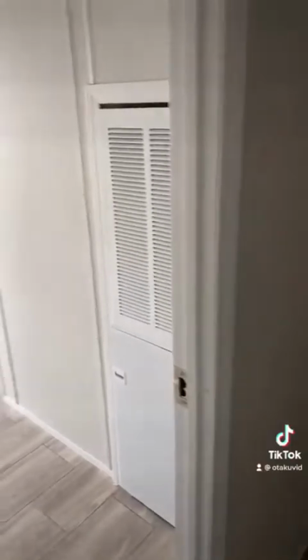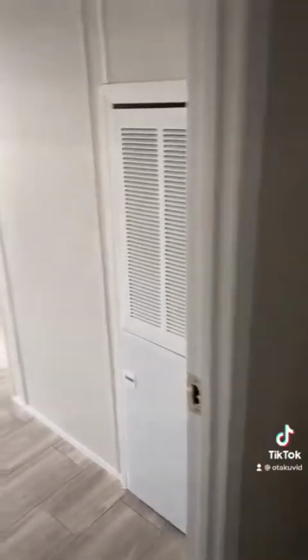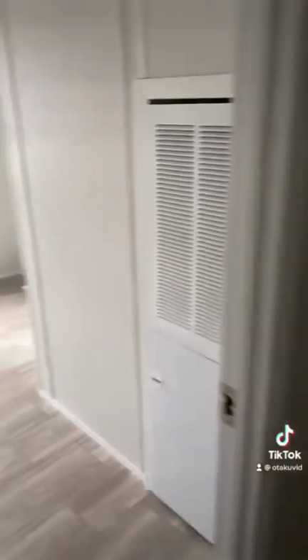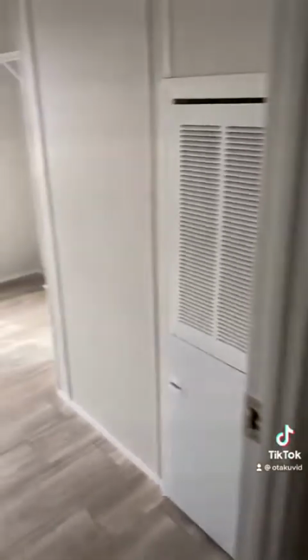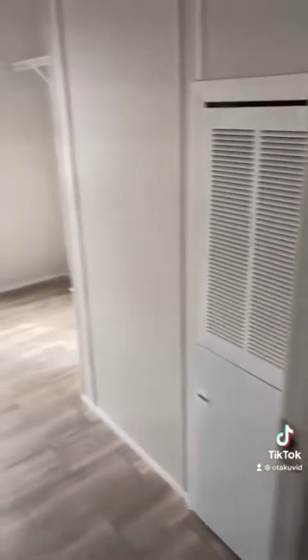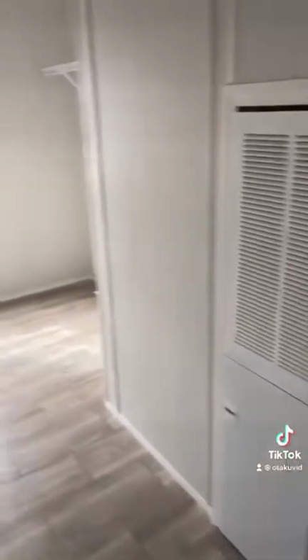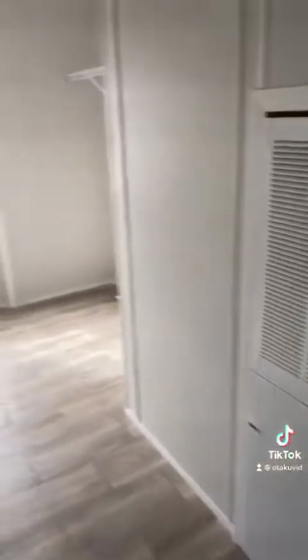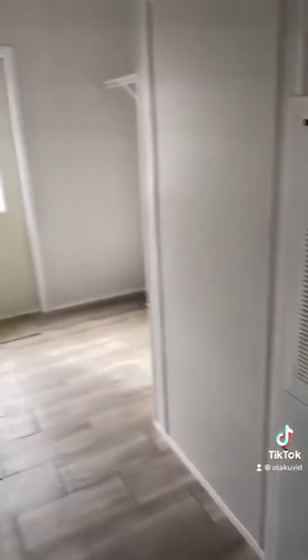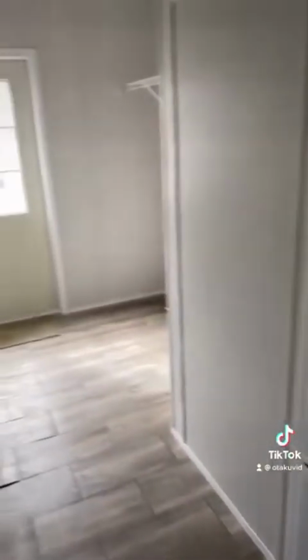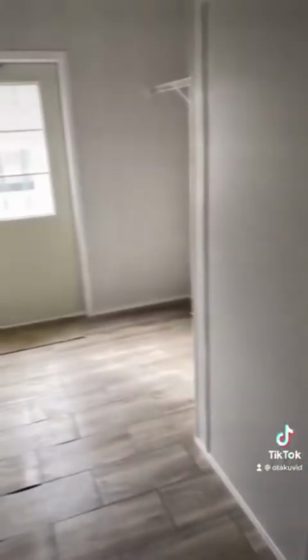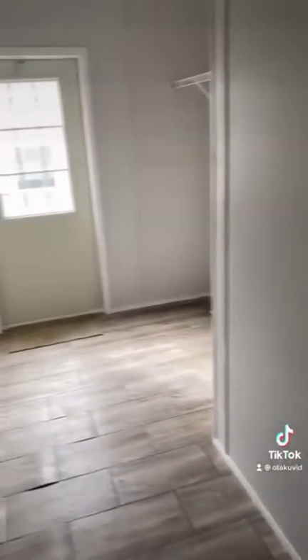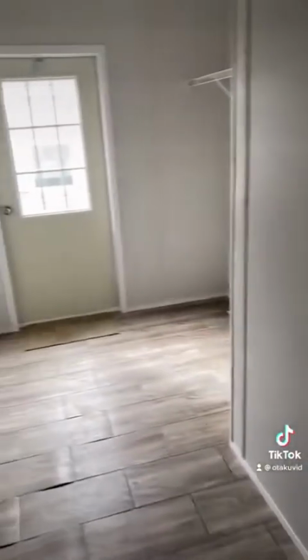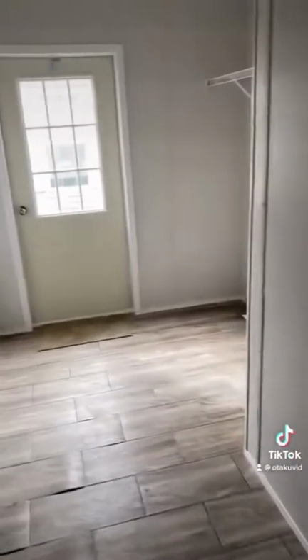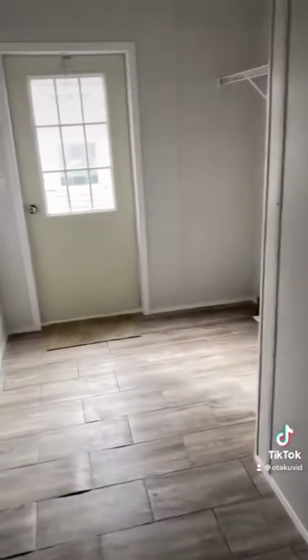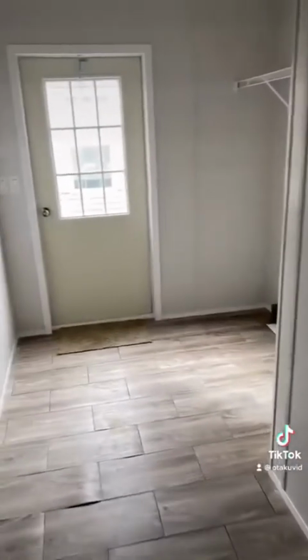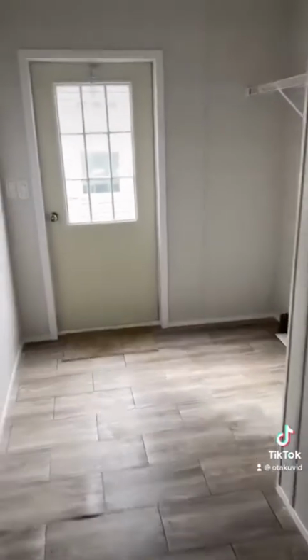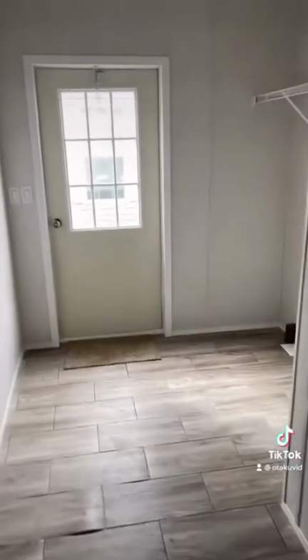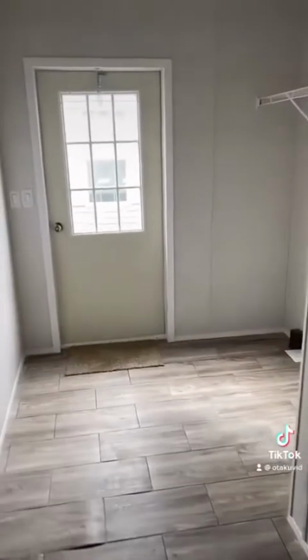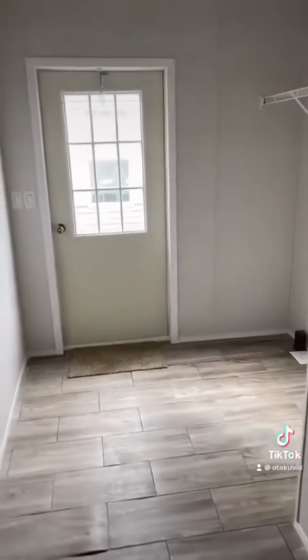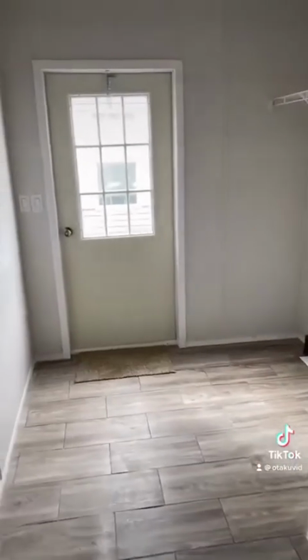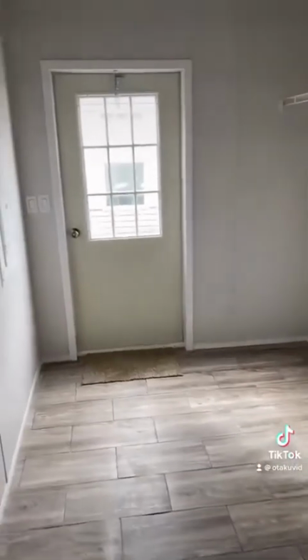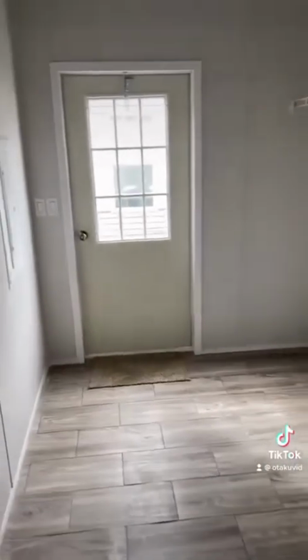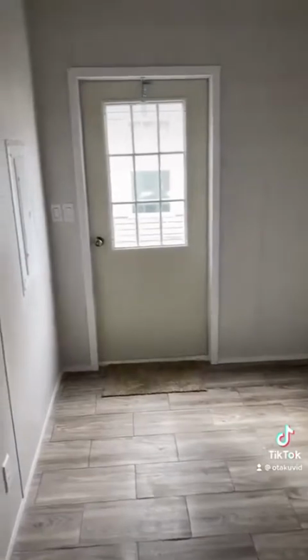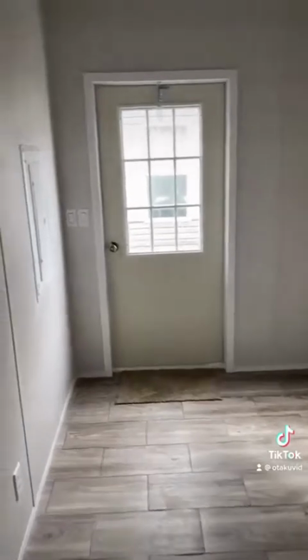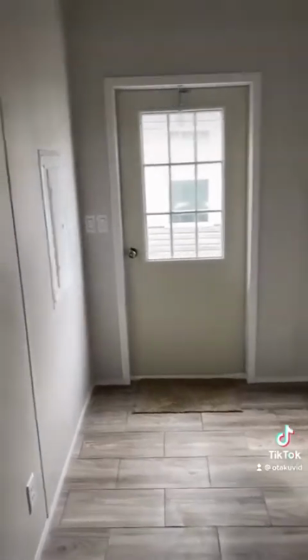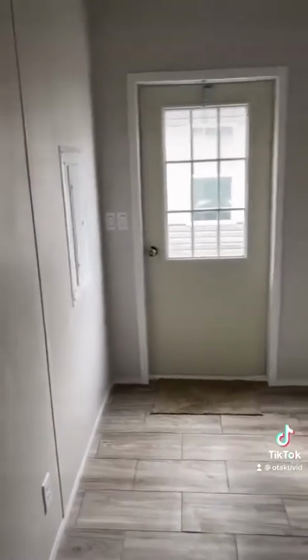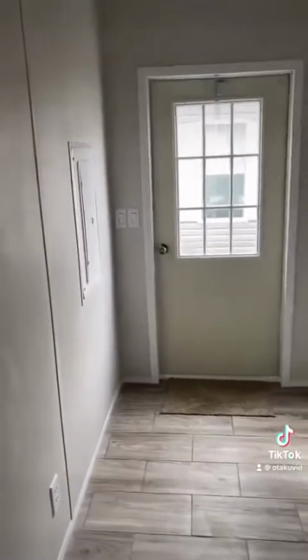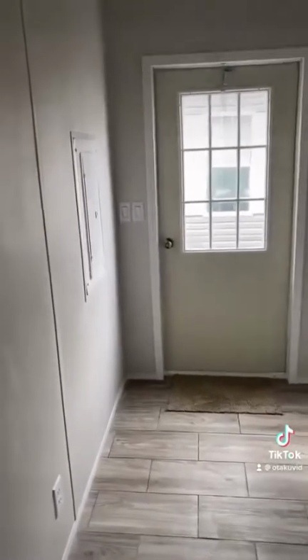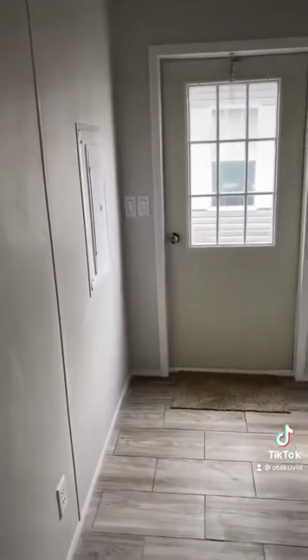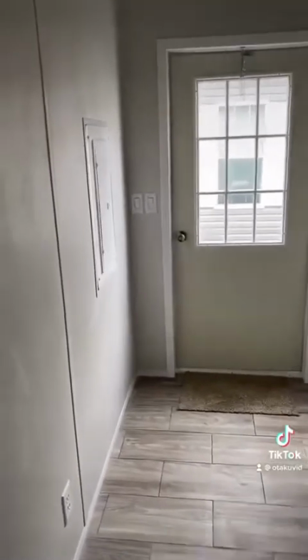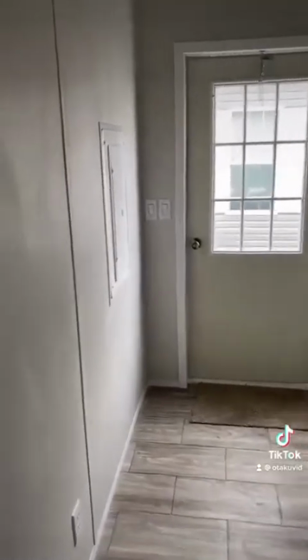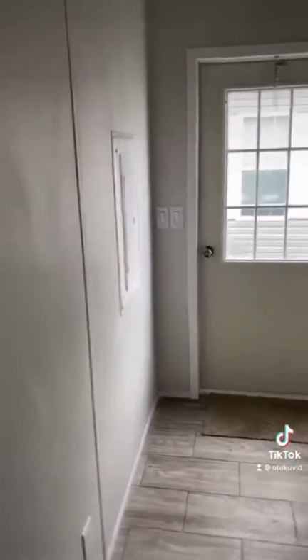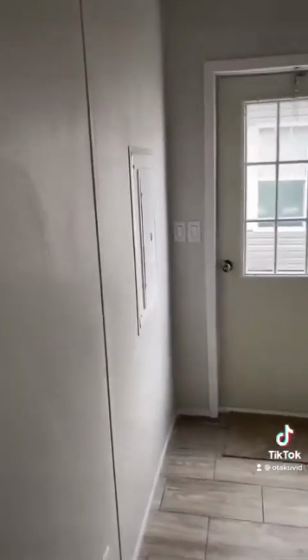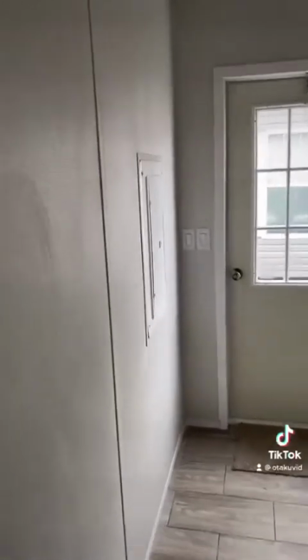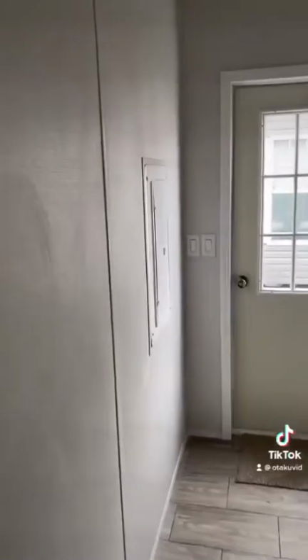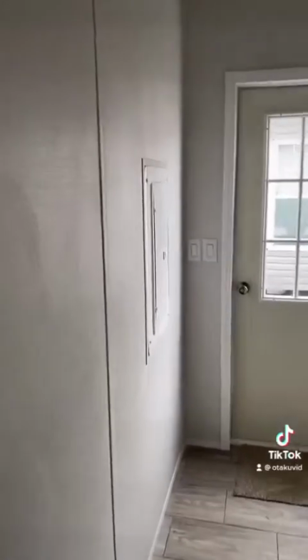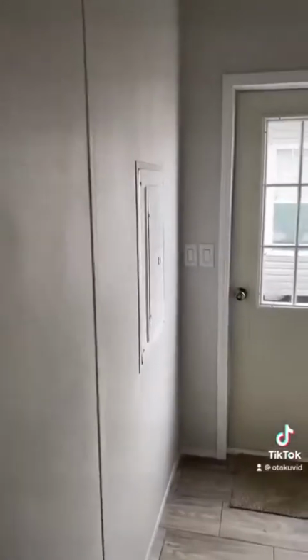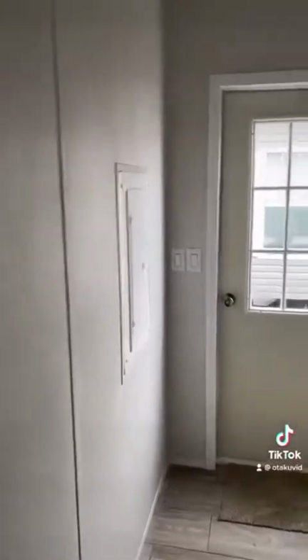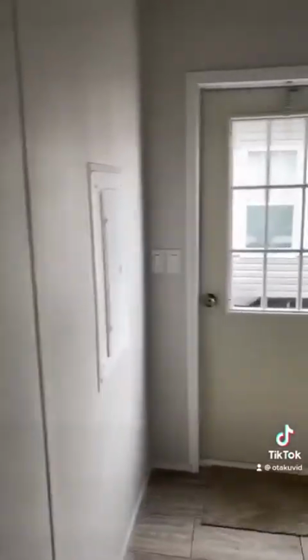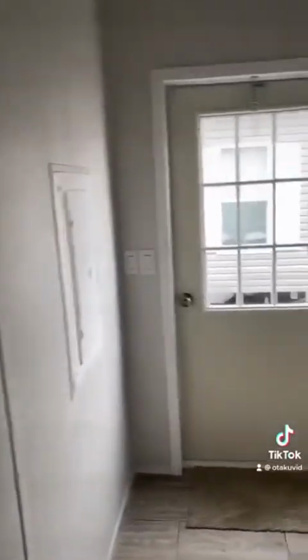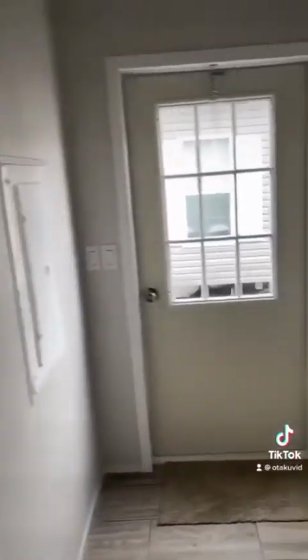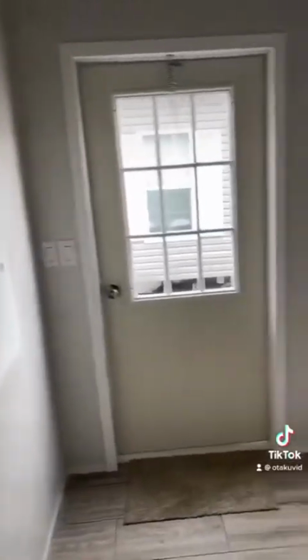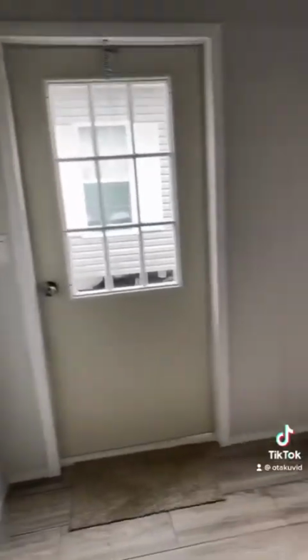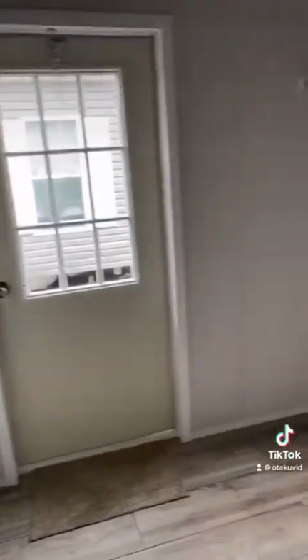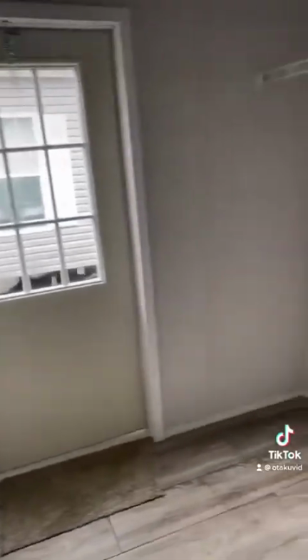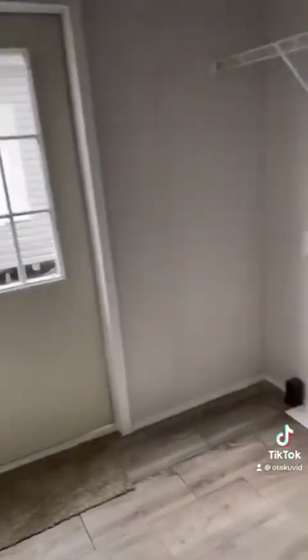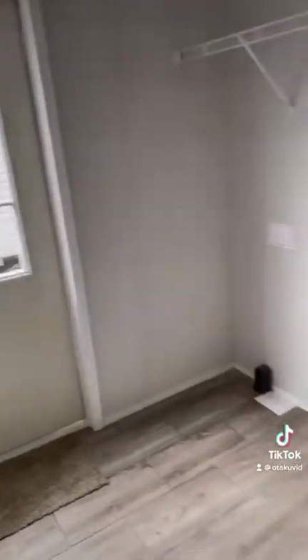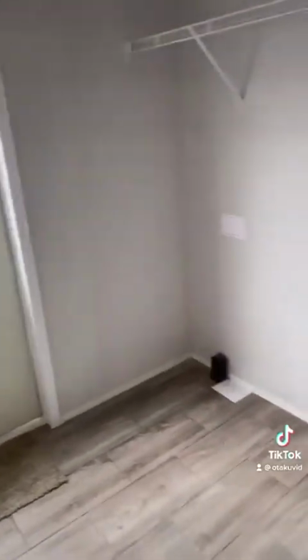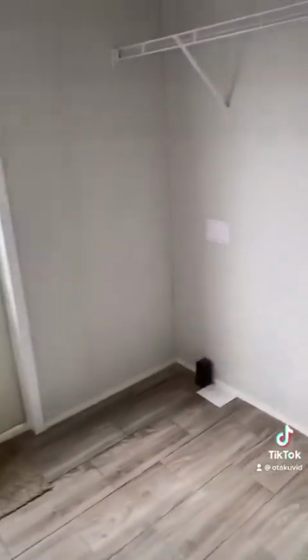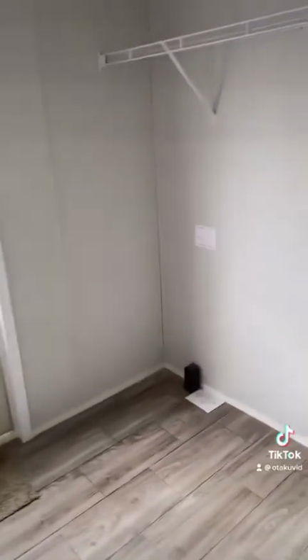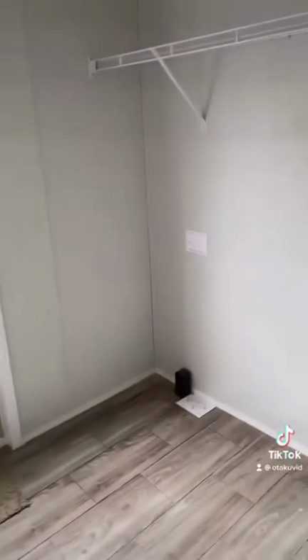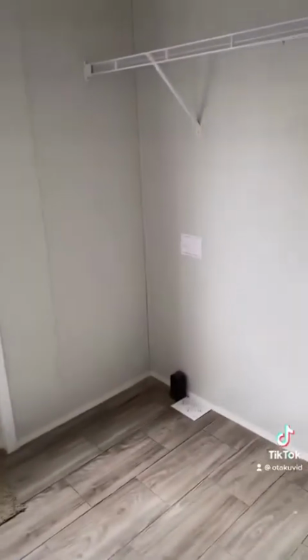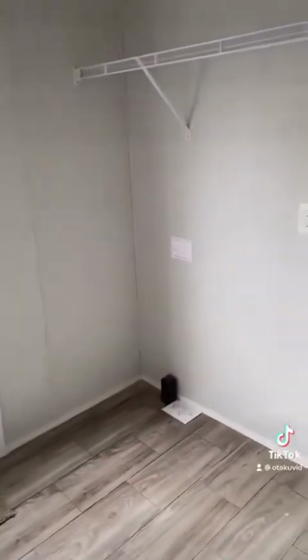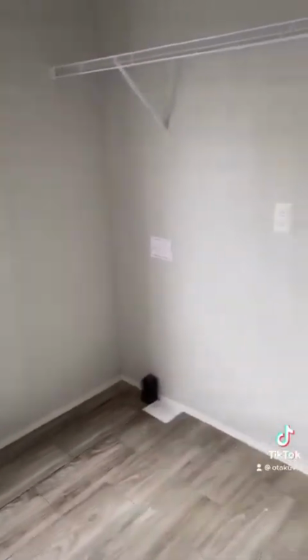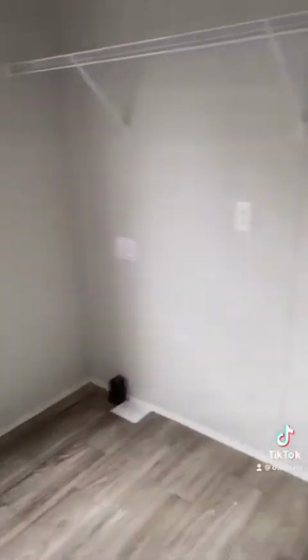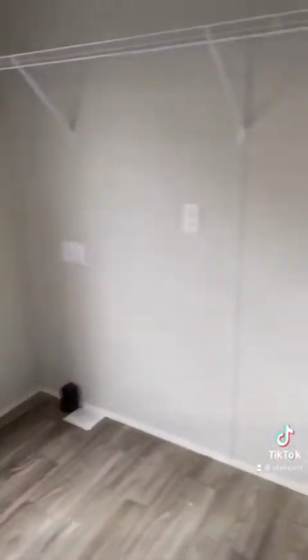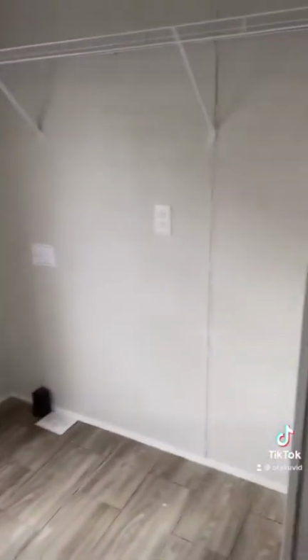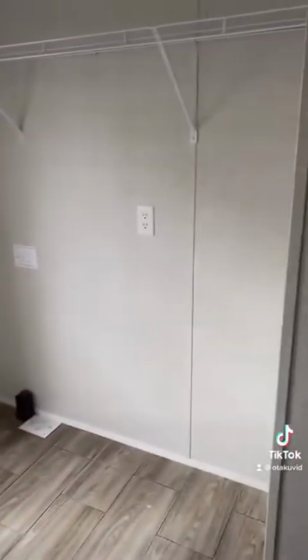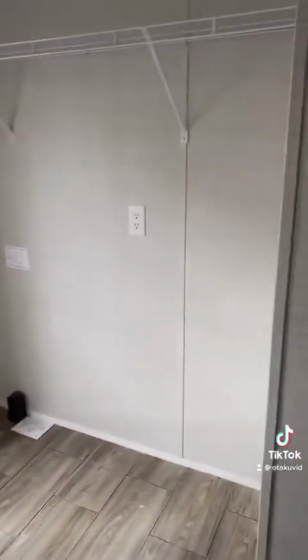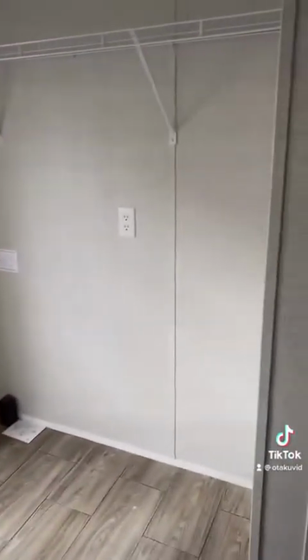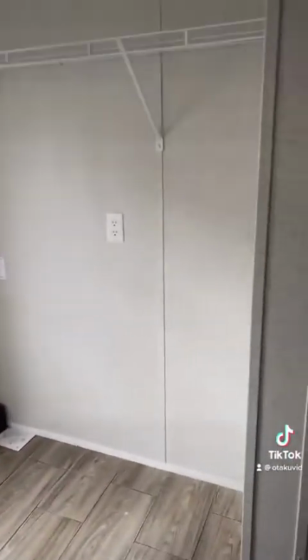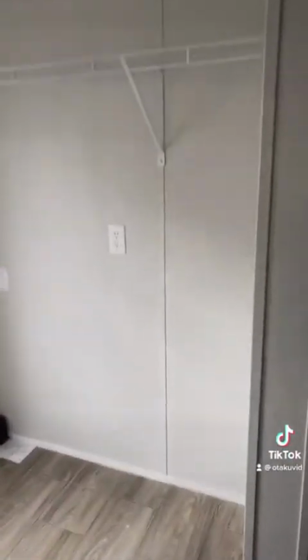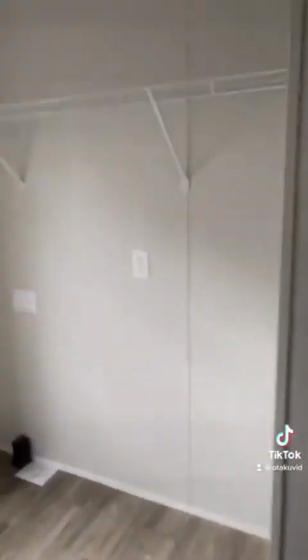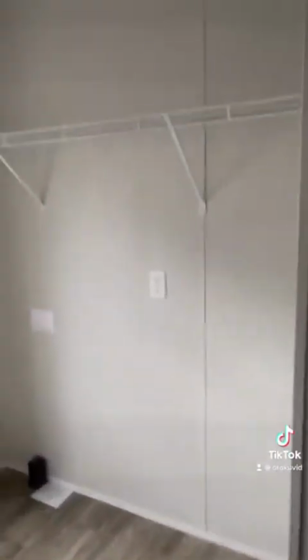Walking into the utility room here, you have your back door, electrical panel, and space for washer and dryer.